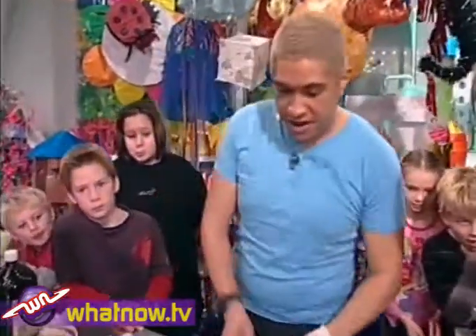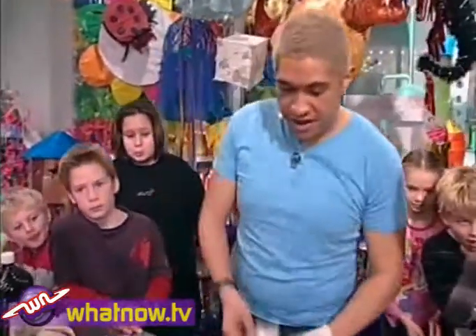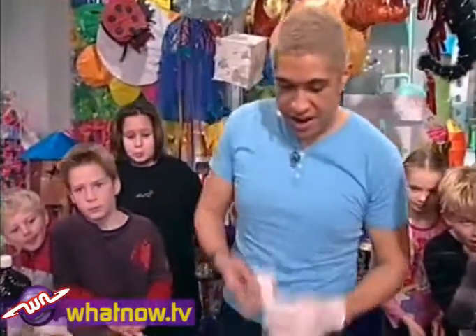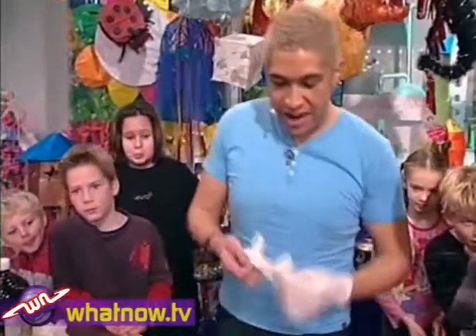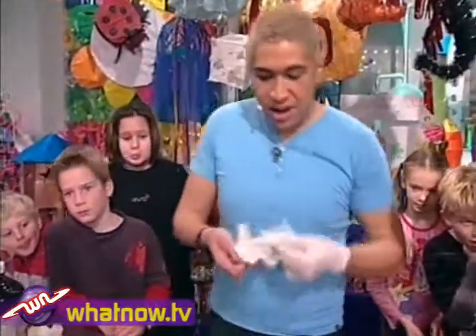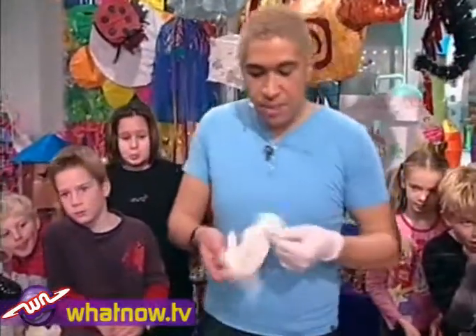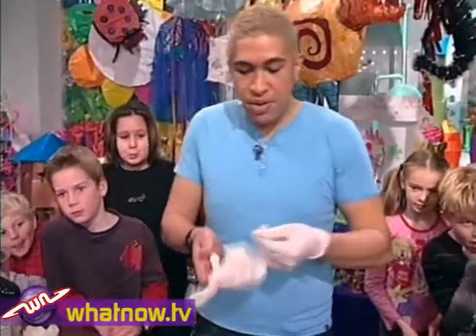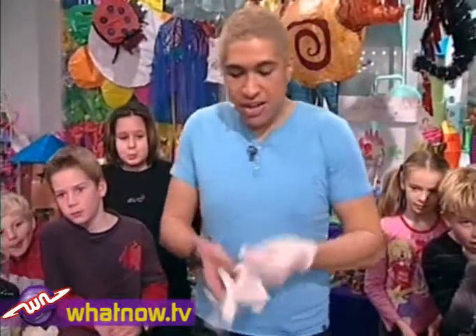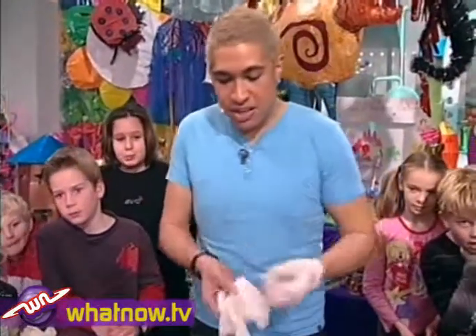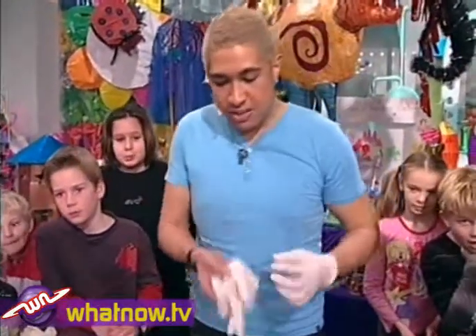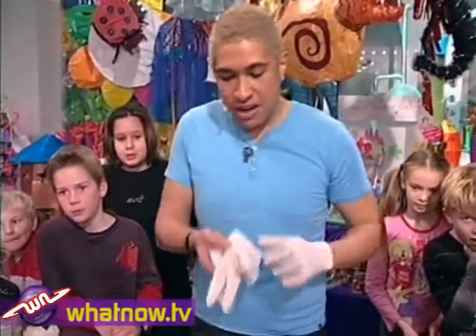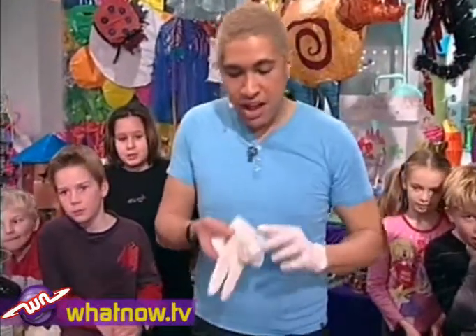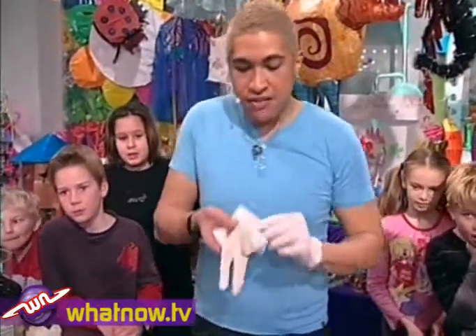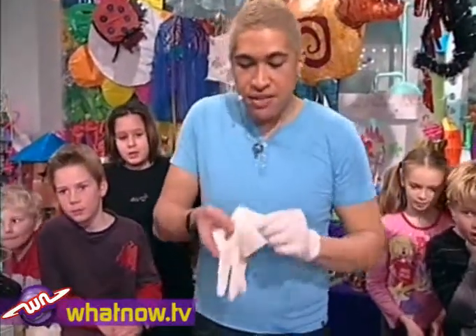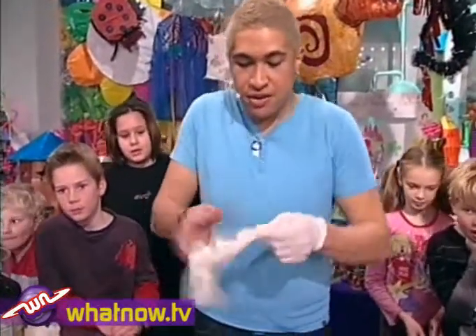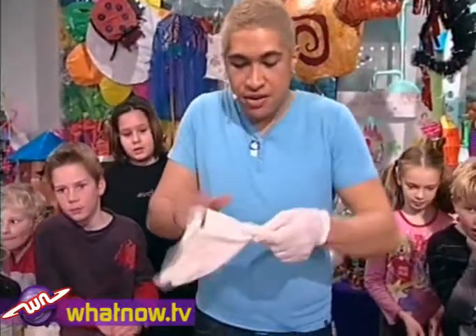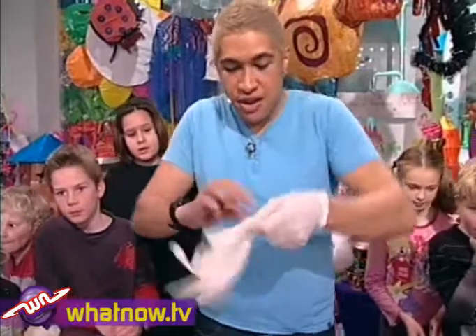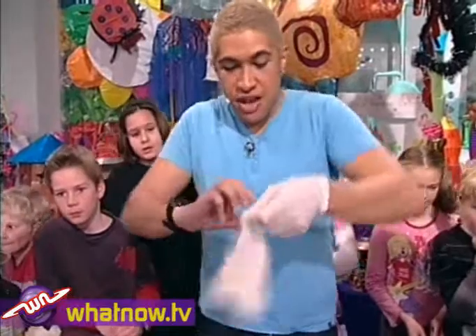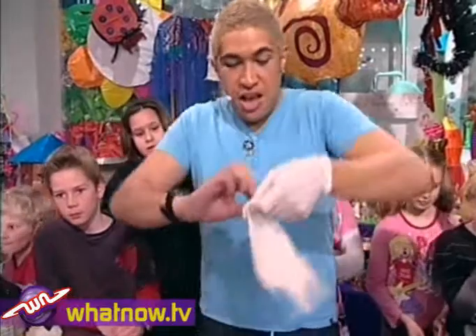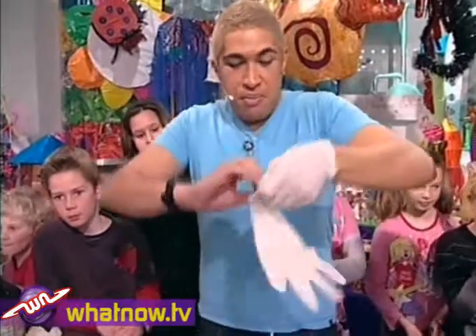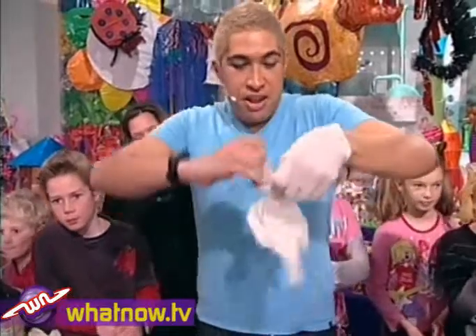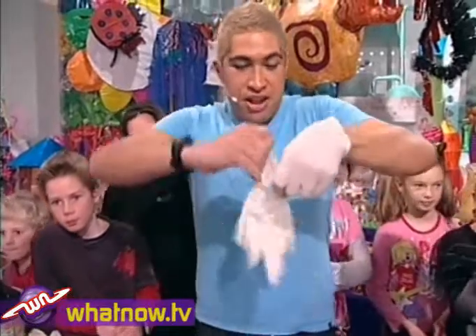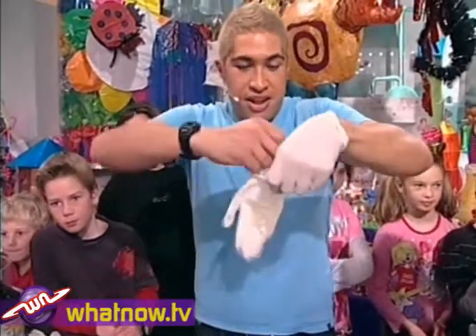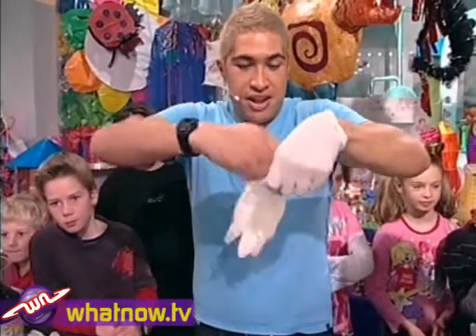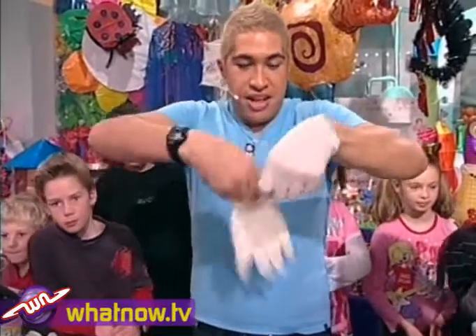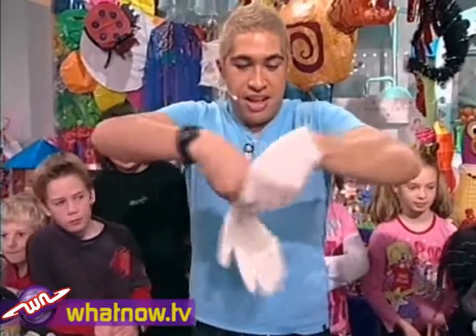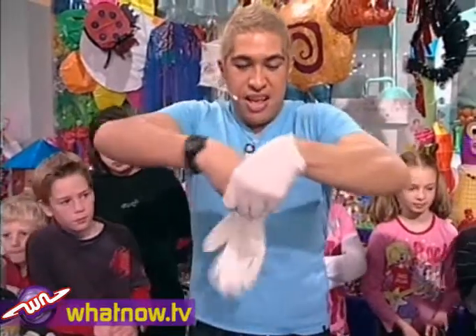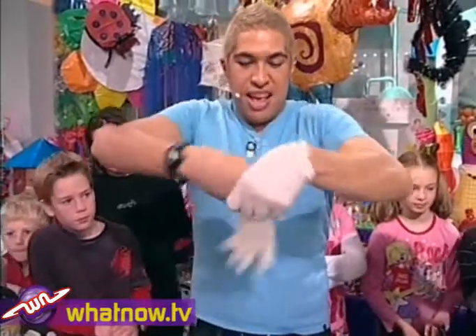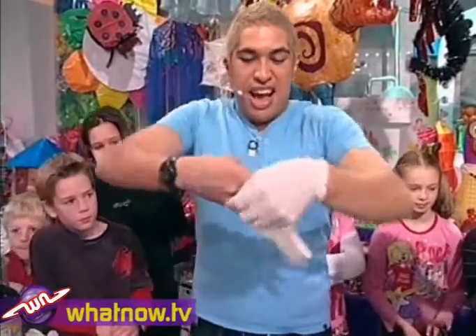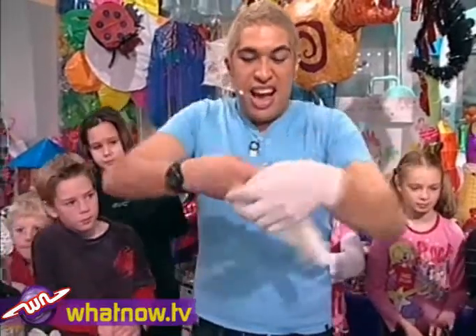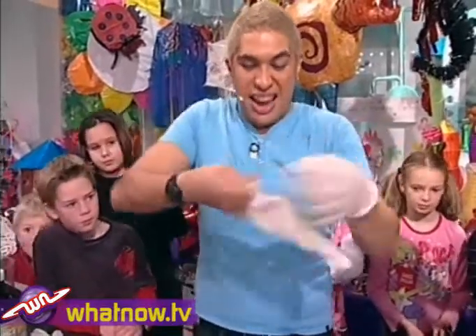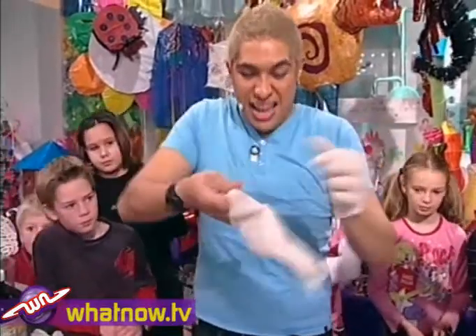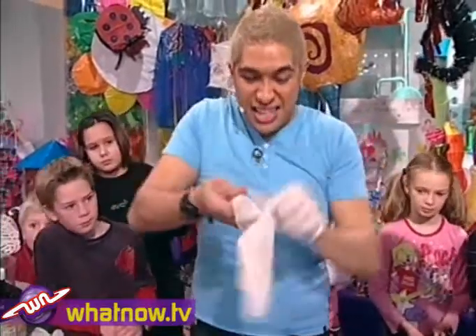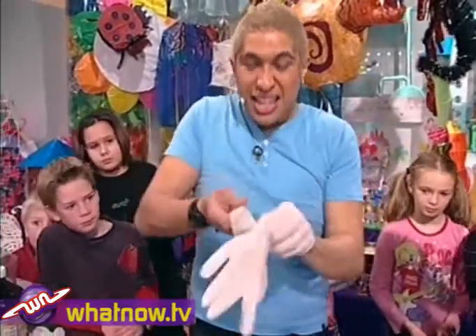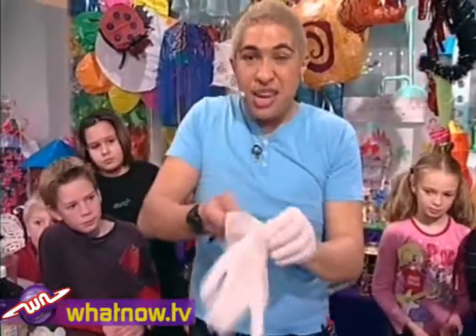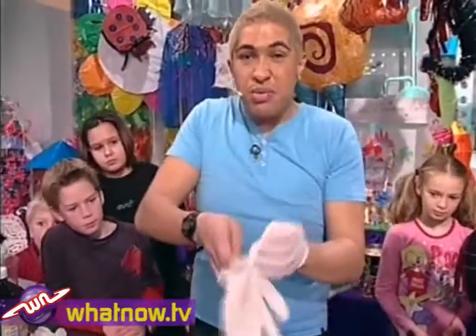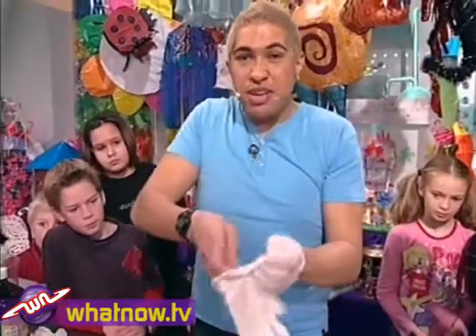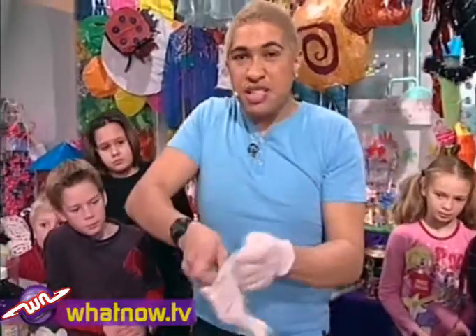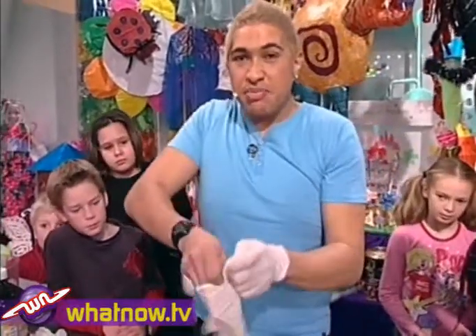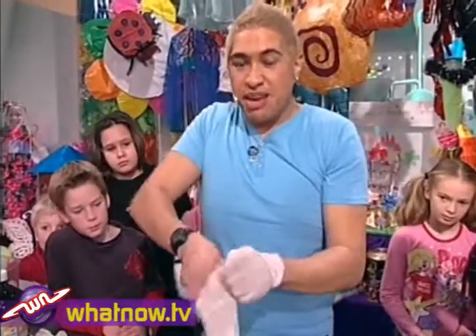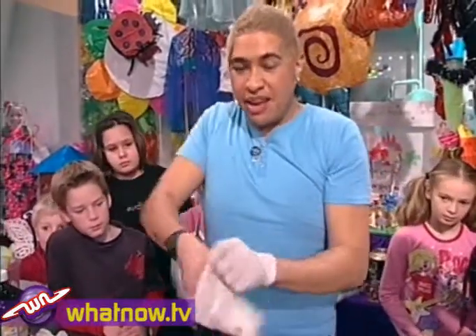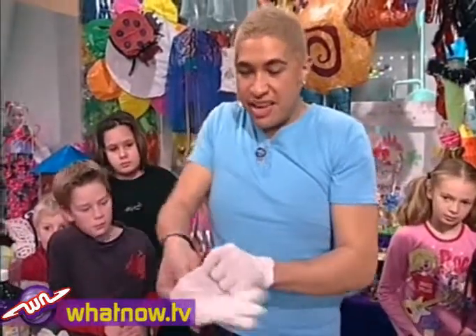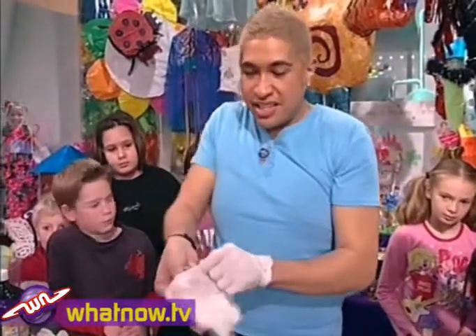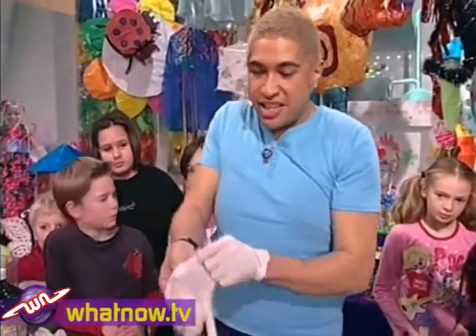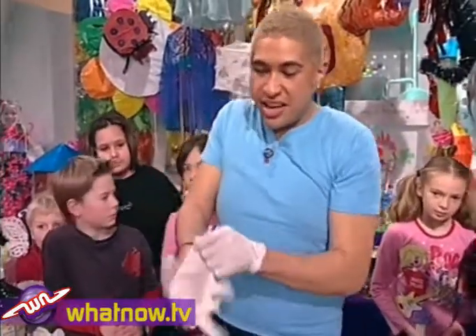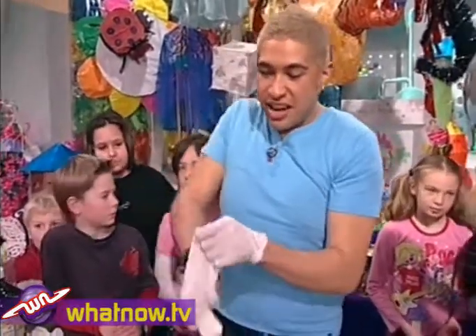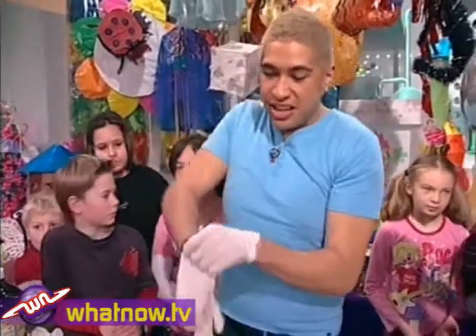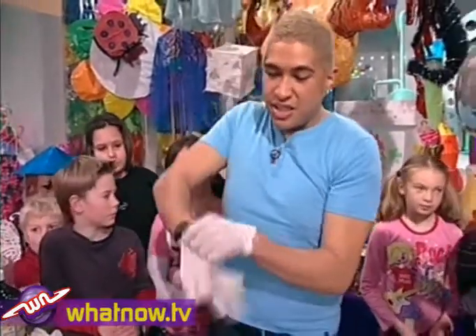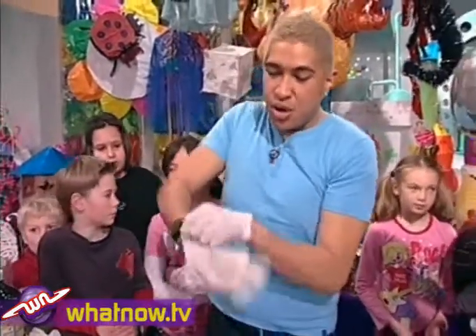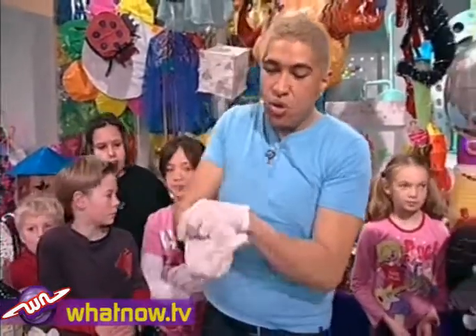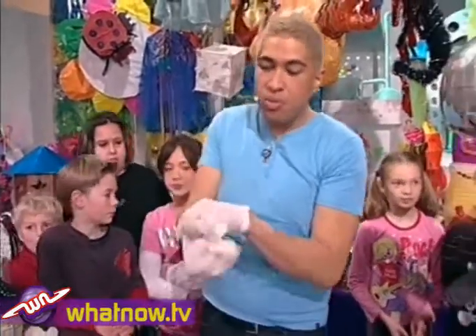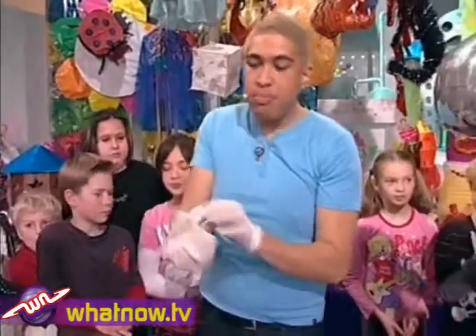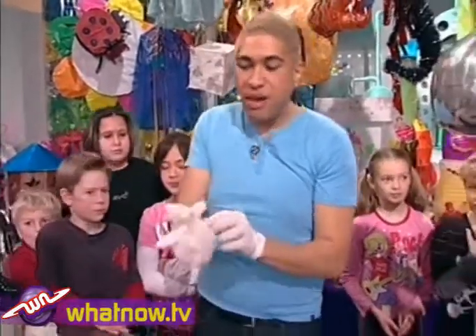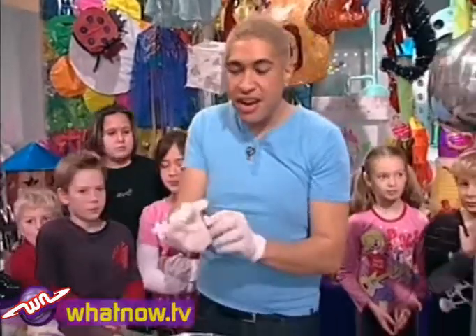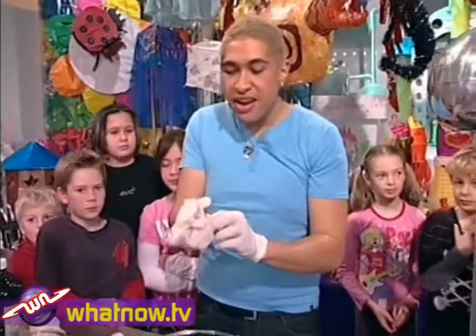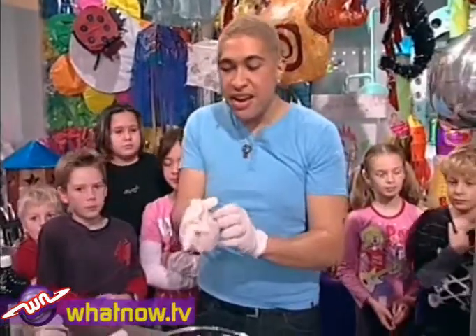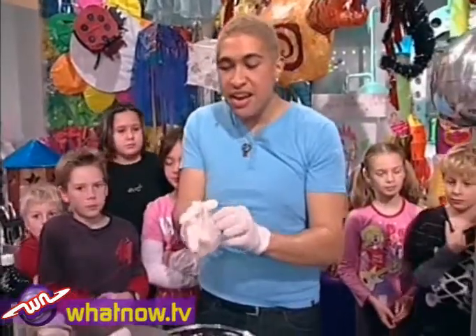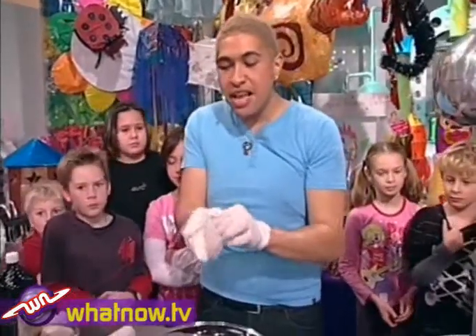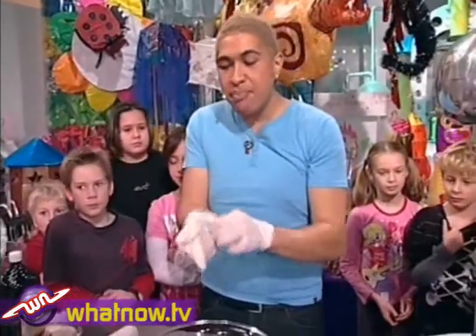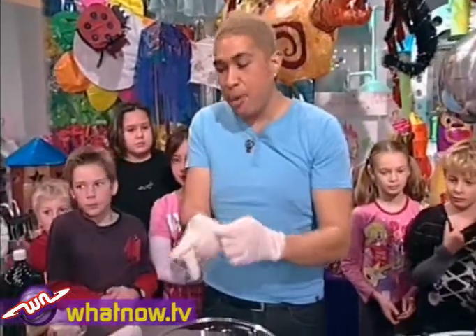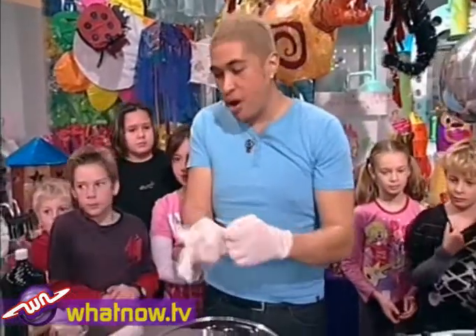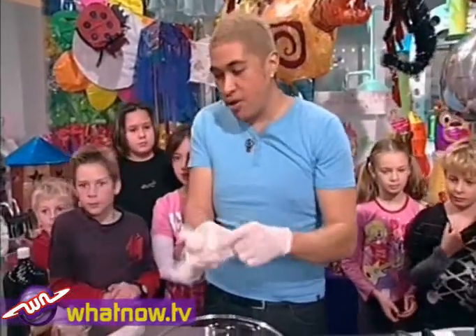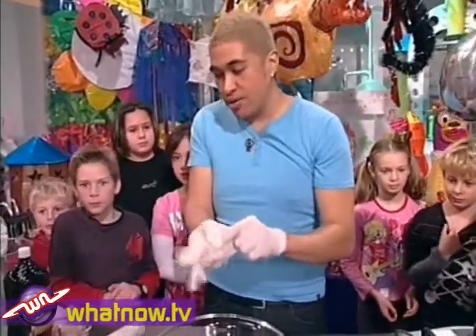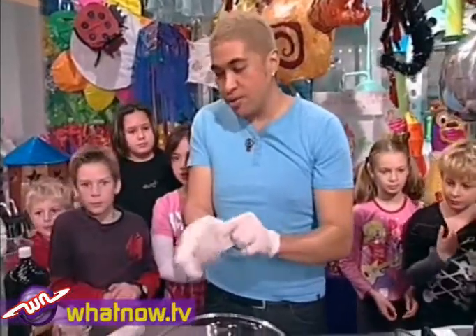Now I'm putting some gloves on. It's a smelly one — it is a little bit smelly. It's called bendy bones.